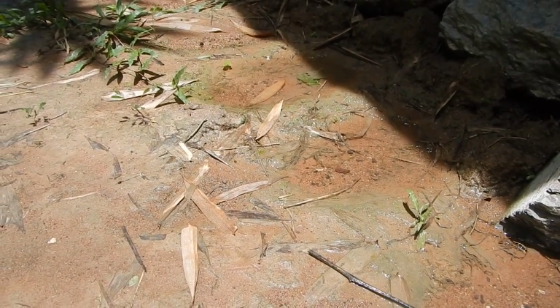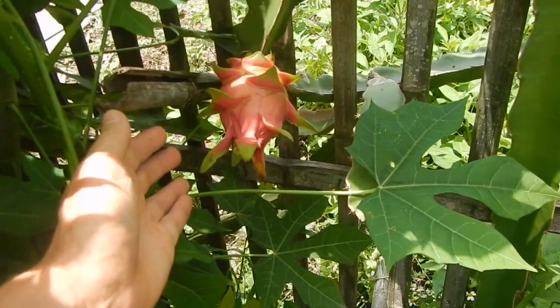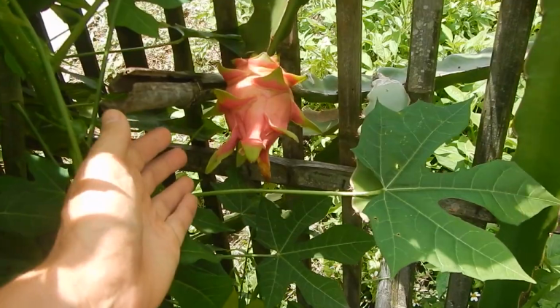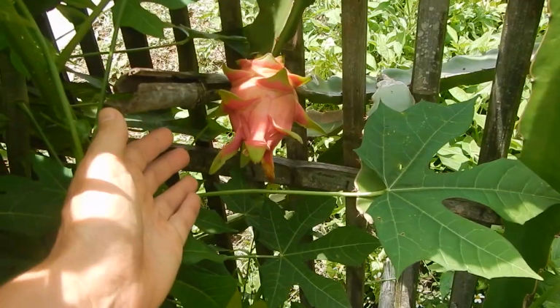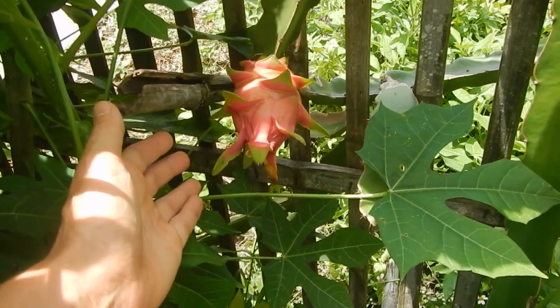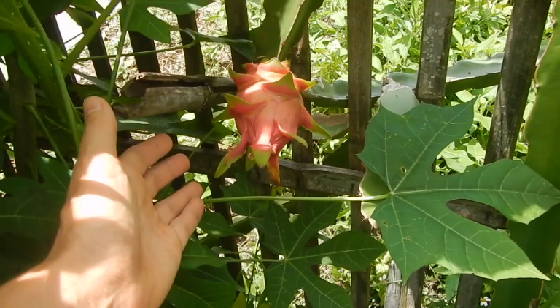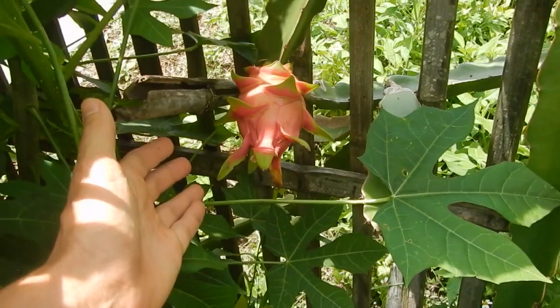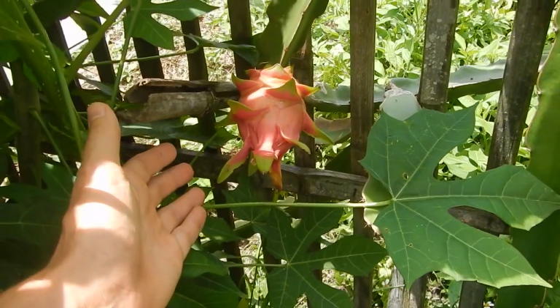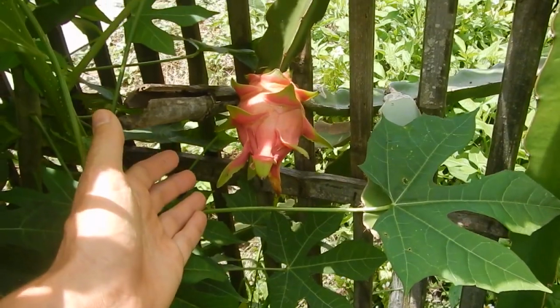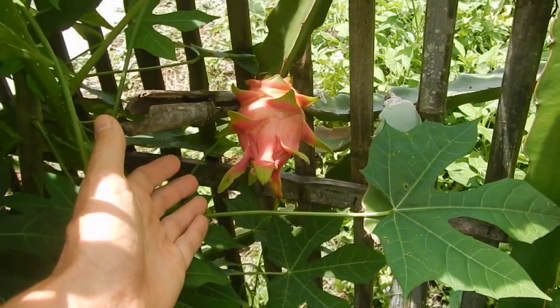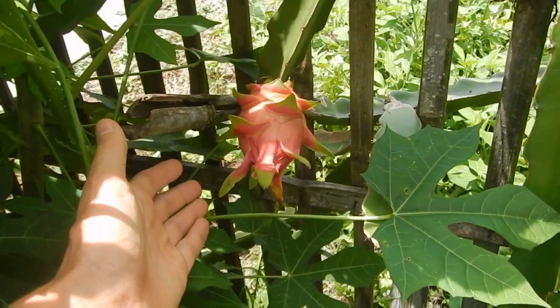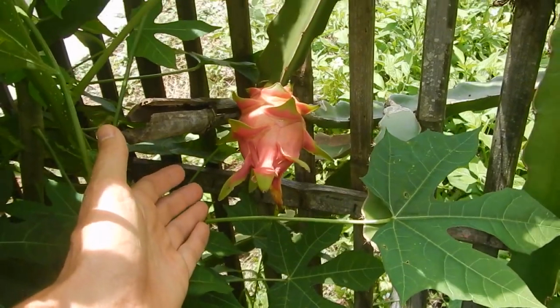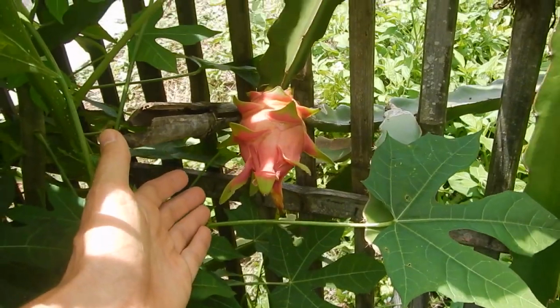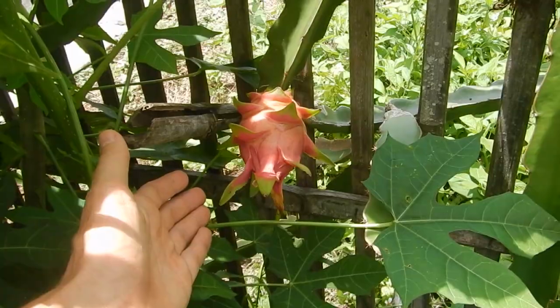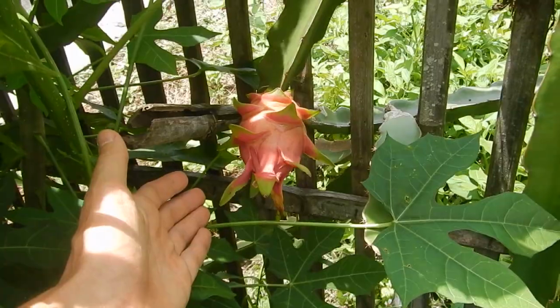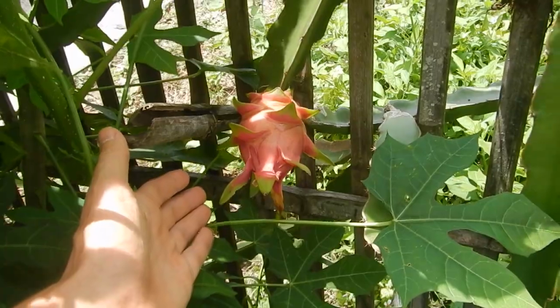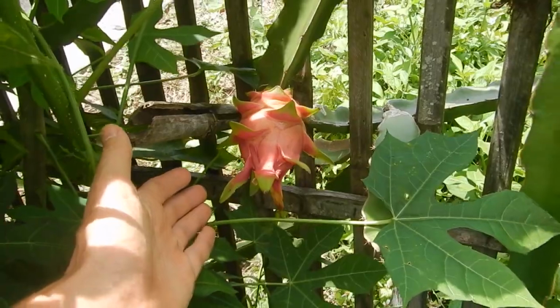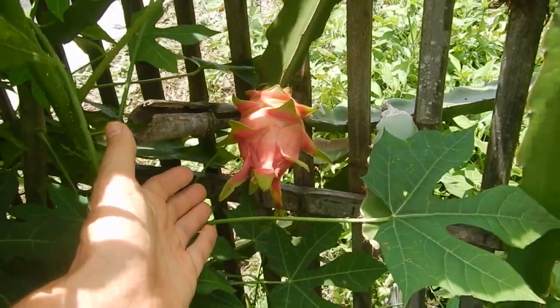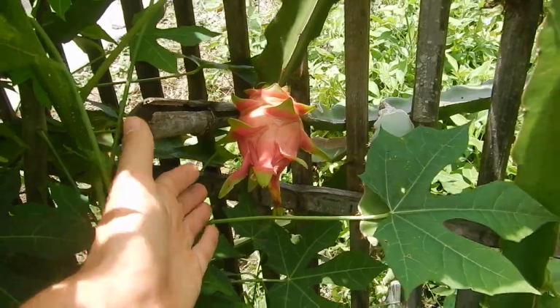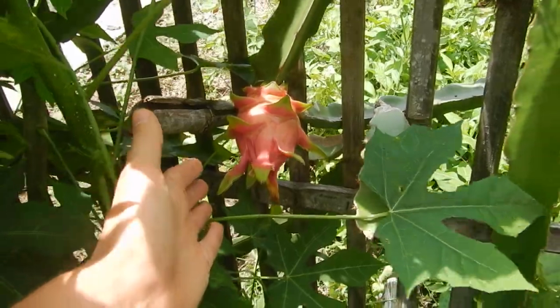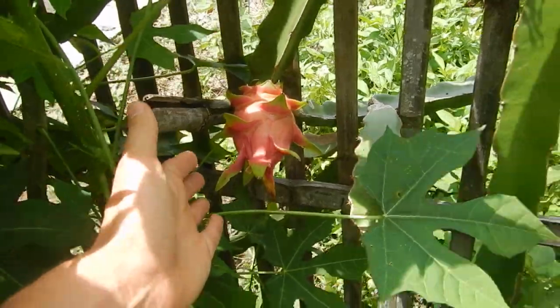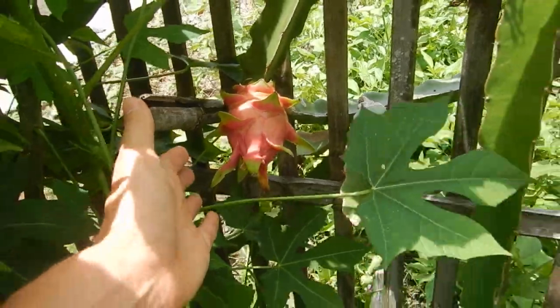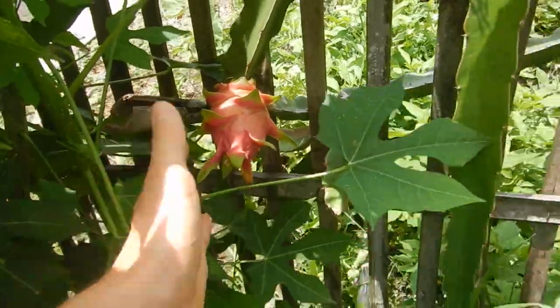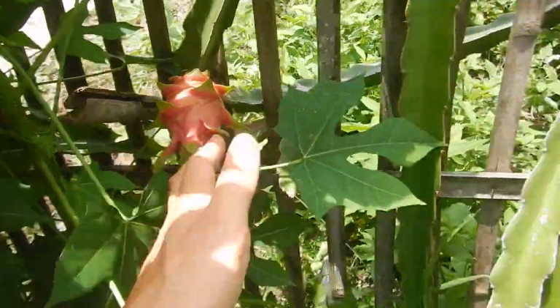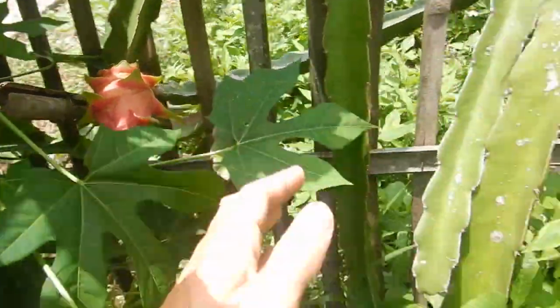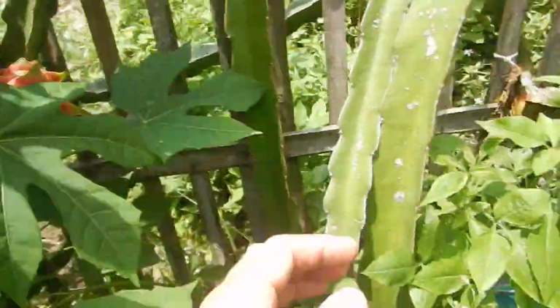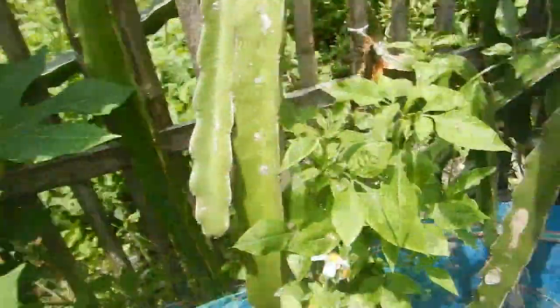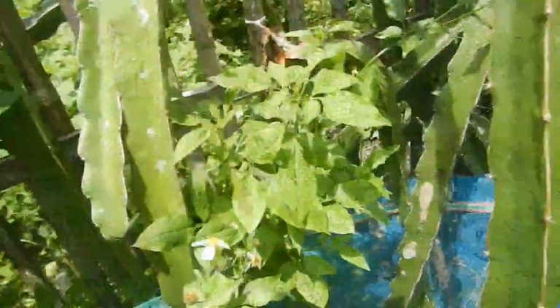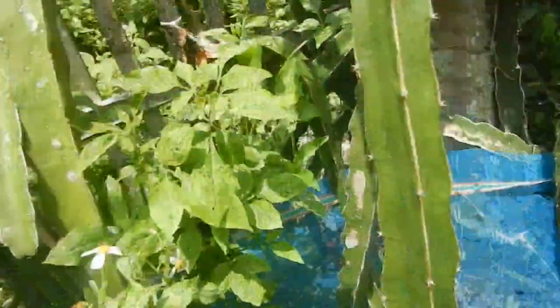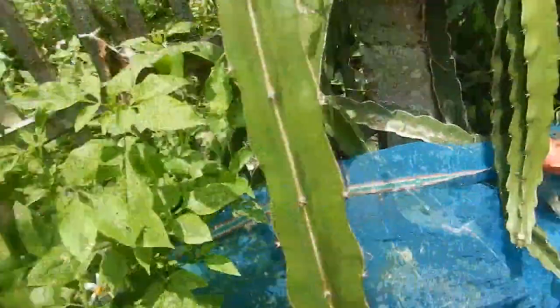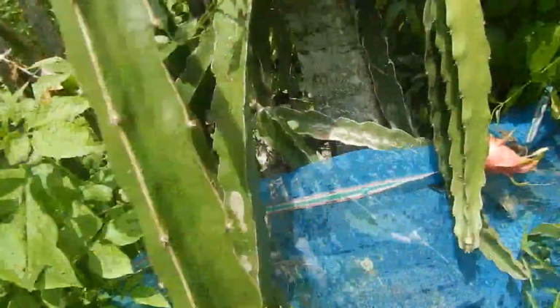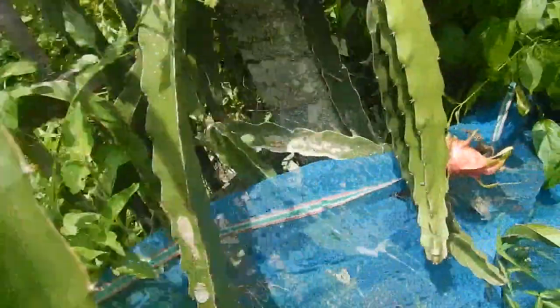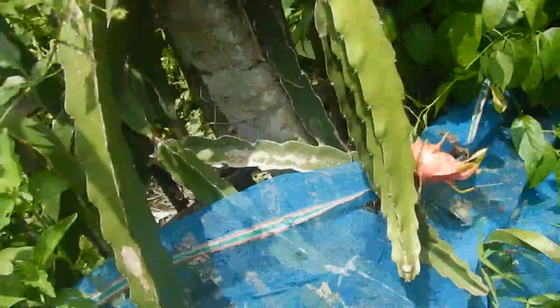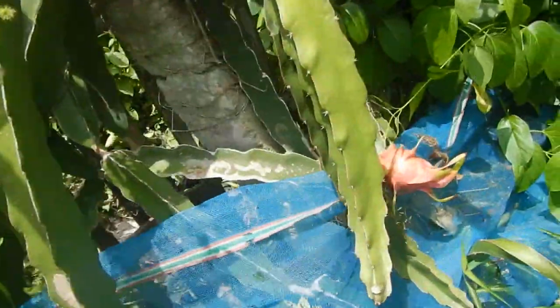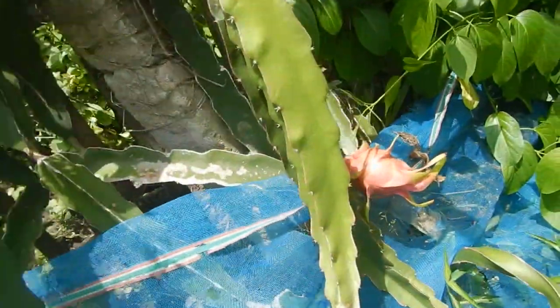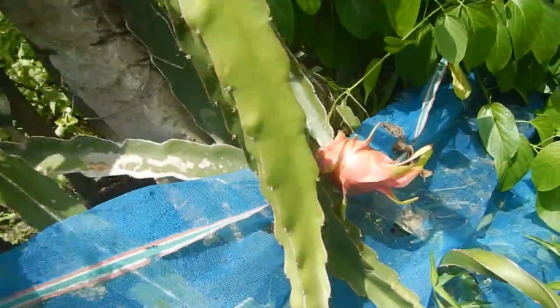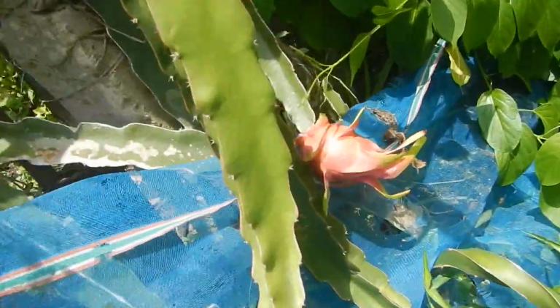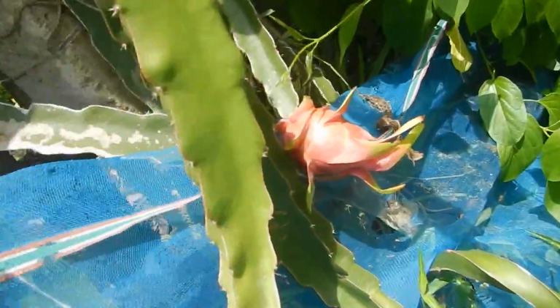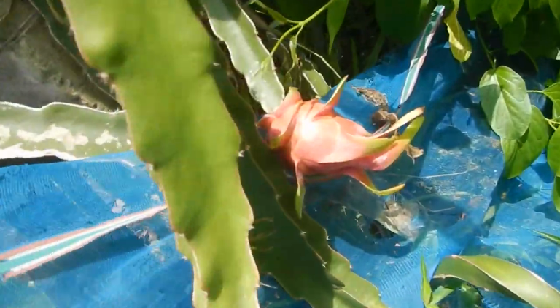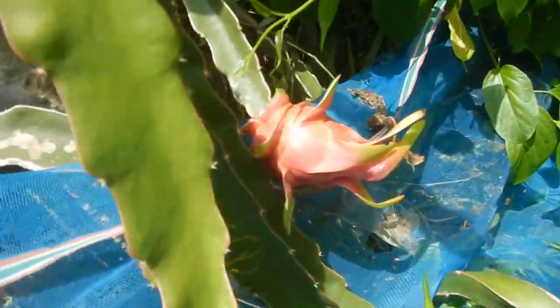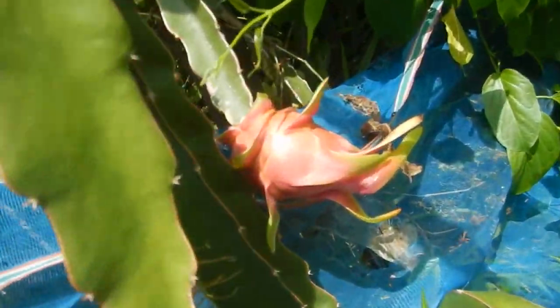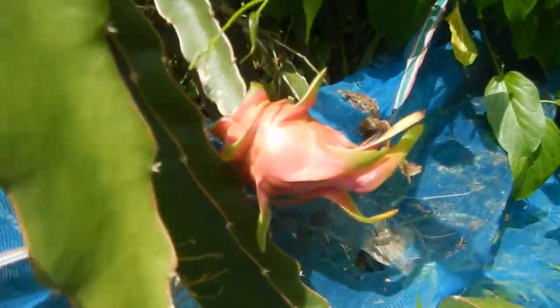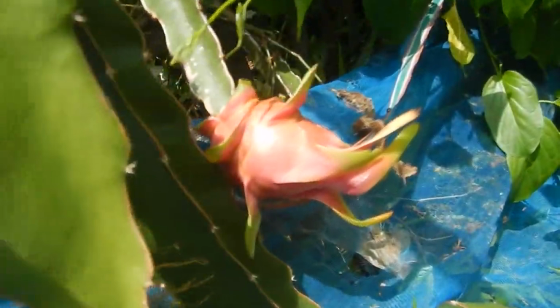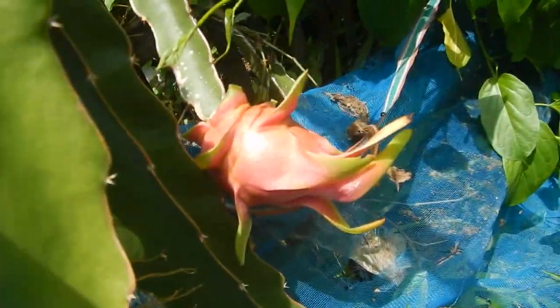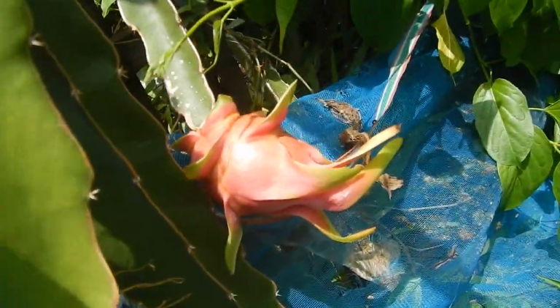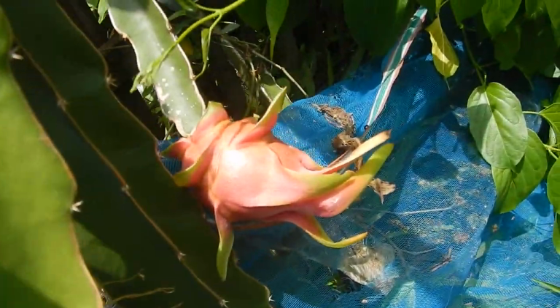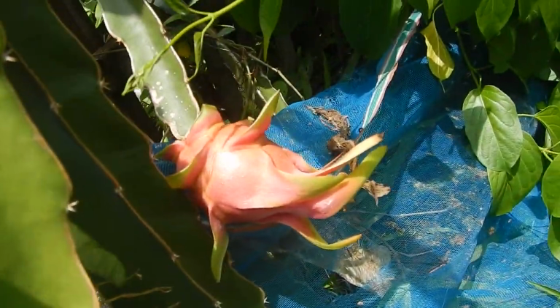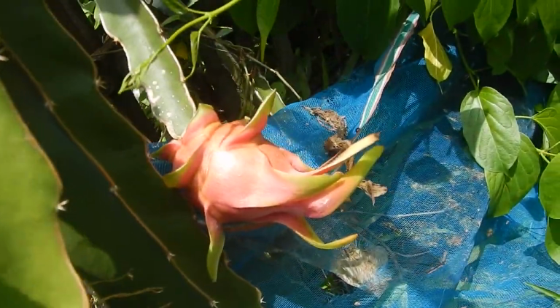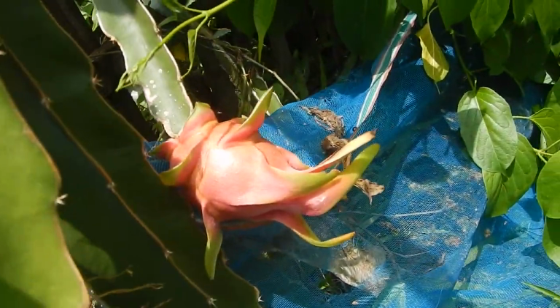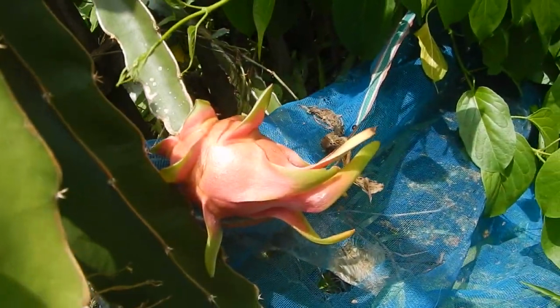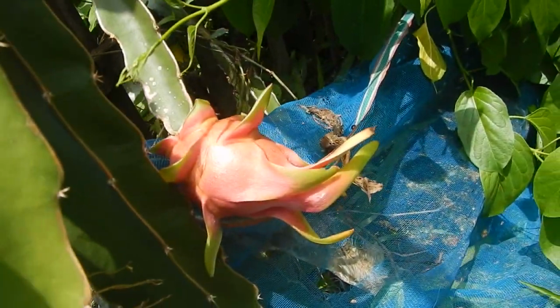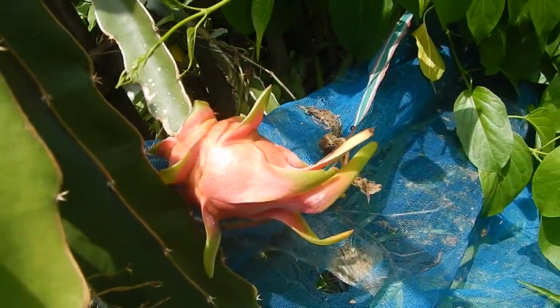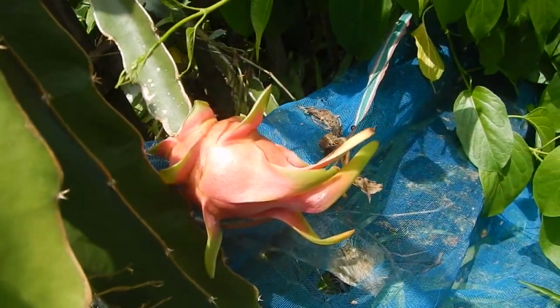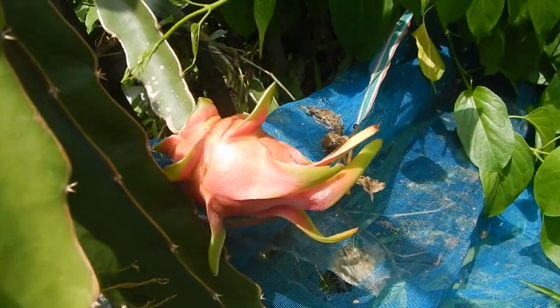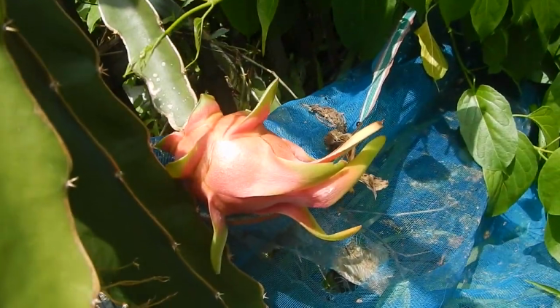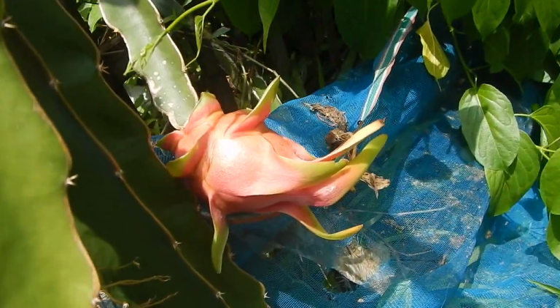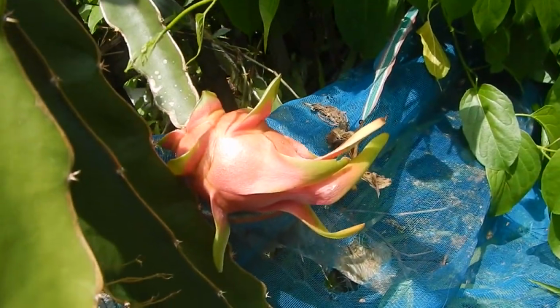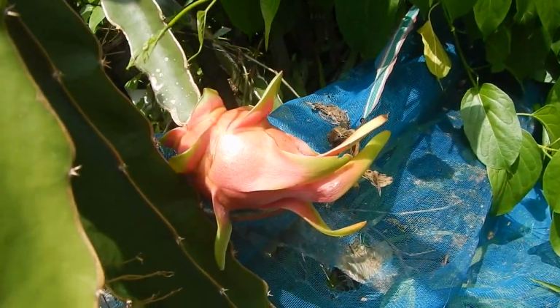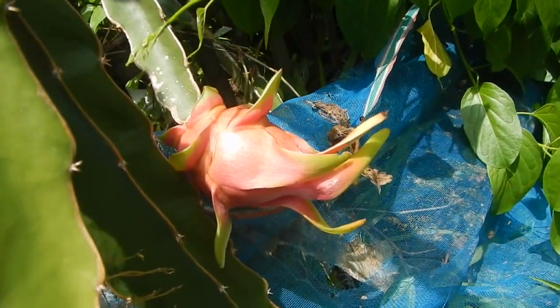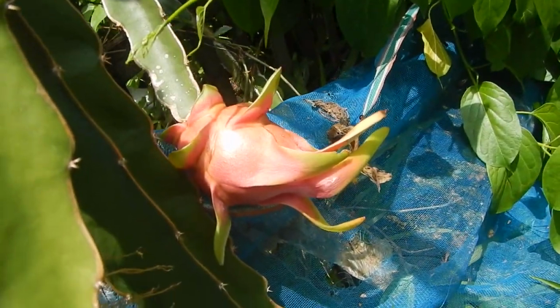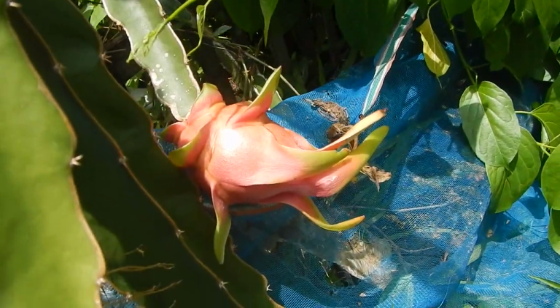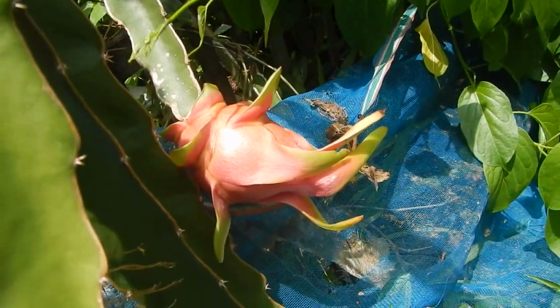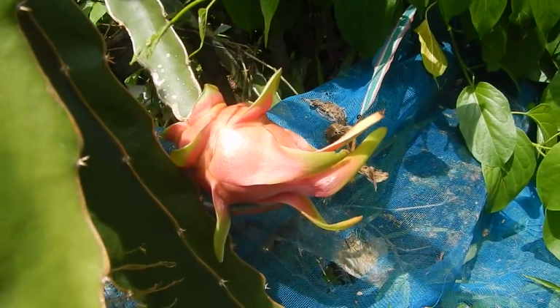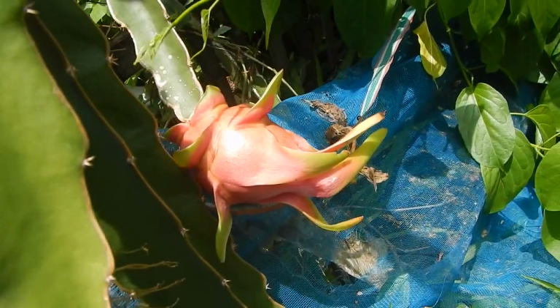We have some dragon fruit, but they're quite small. They'll be ripe soon.